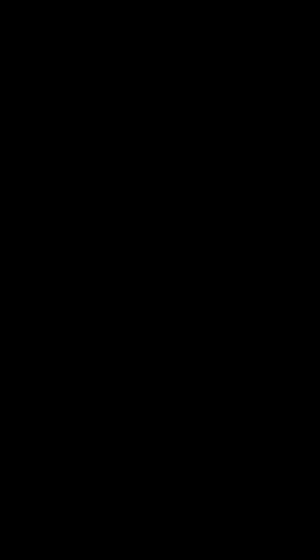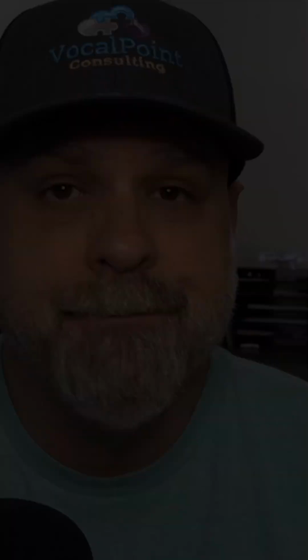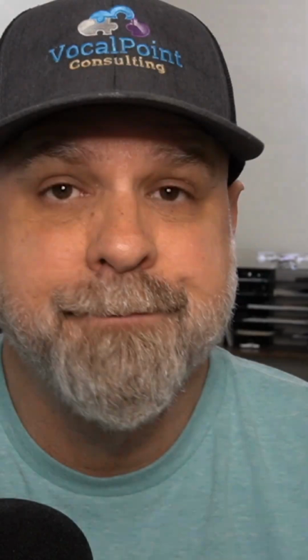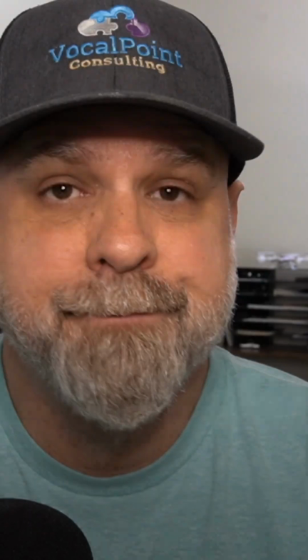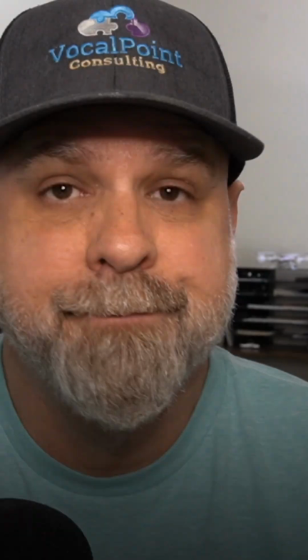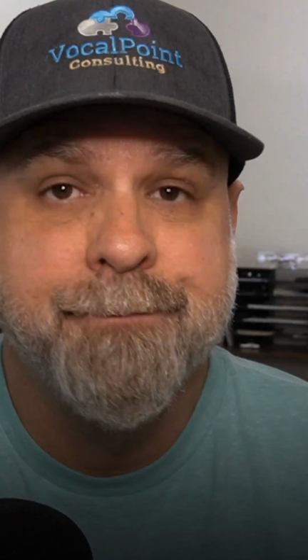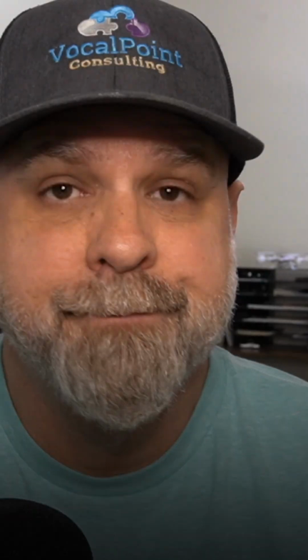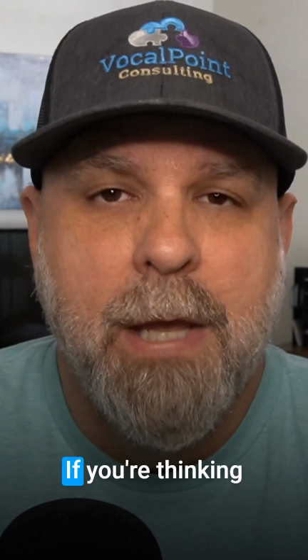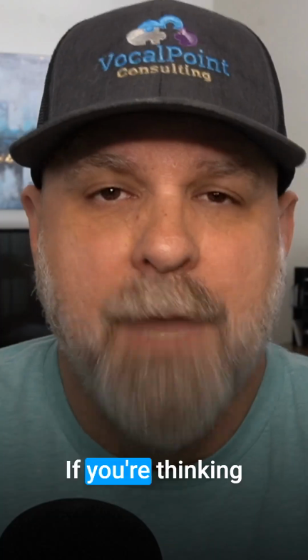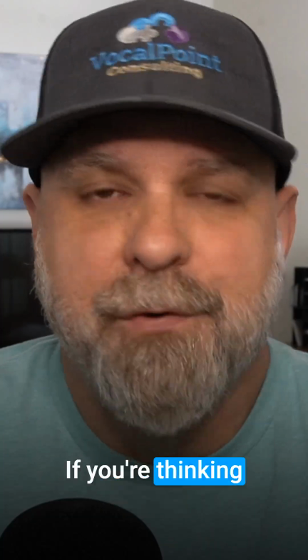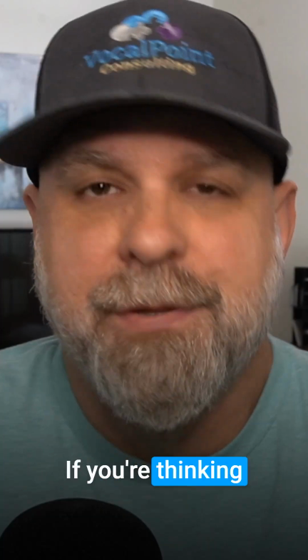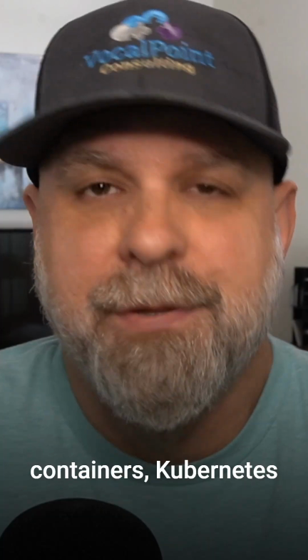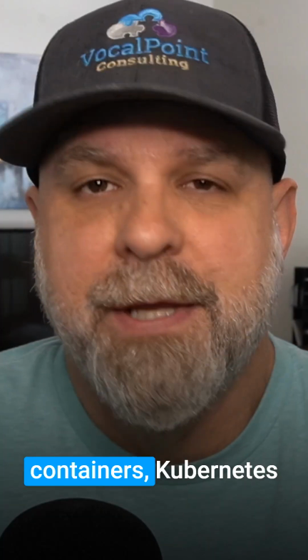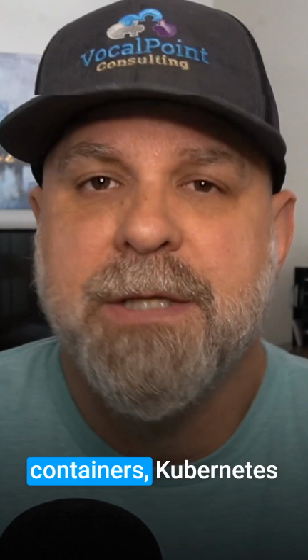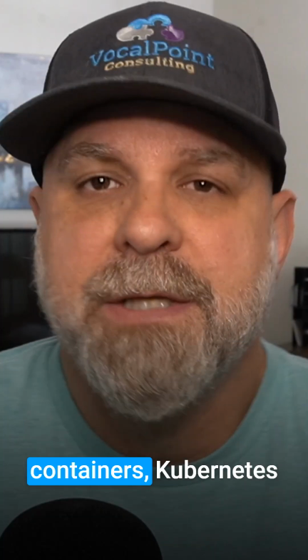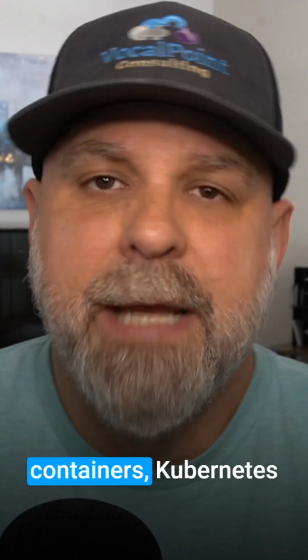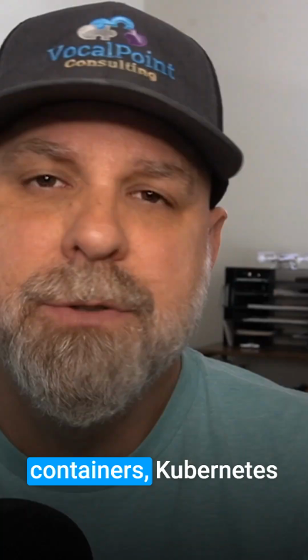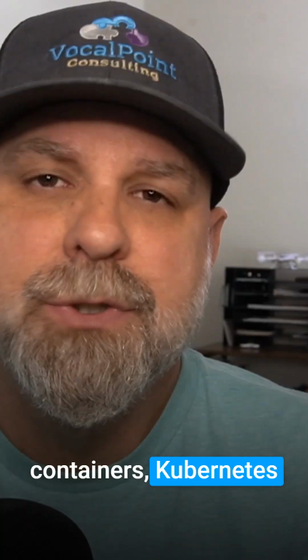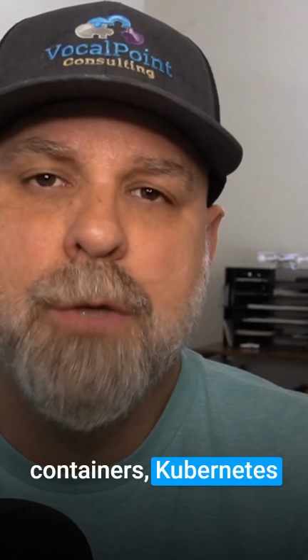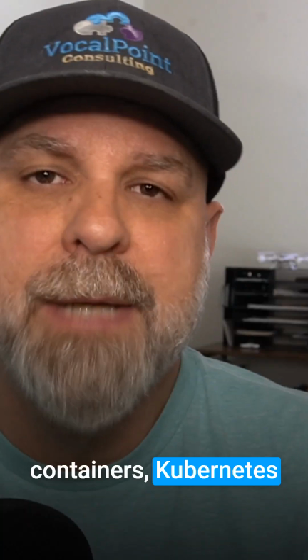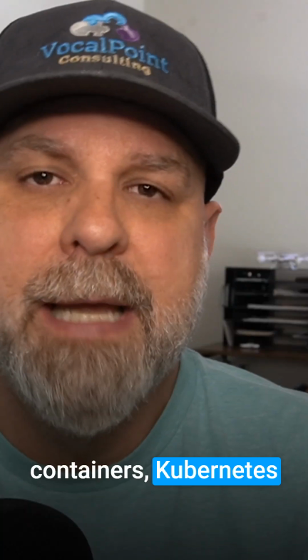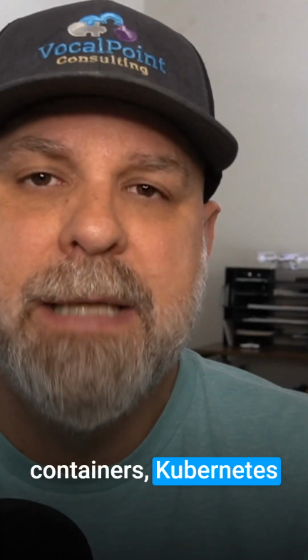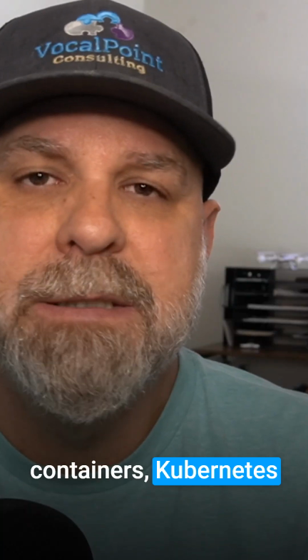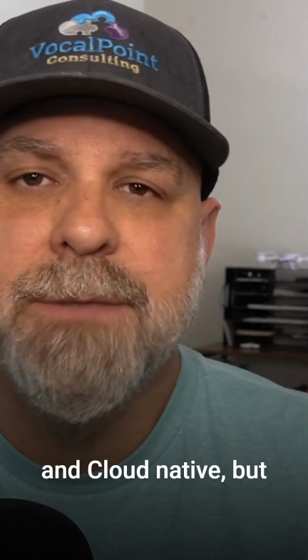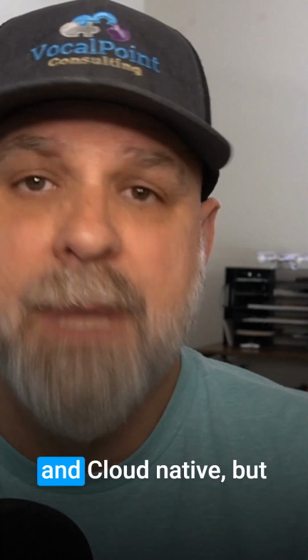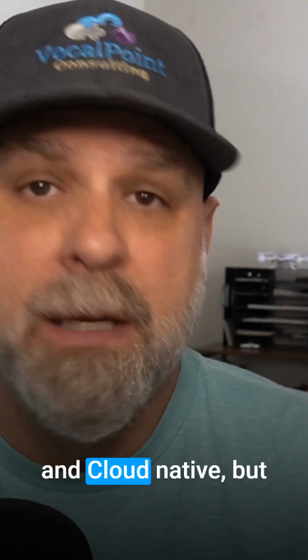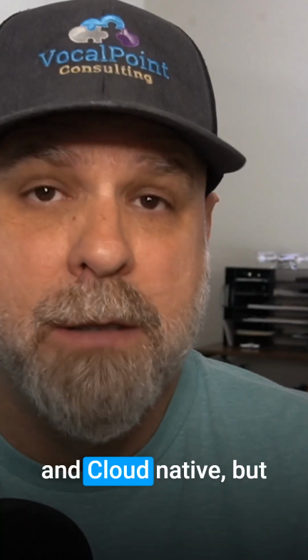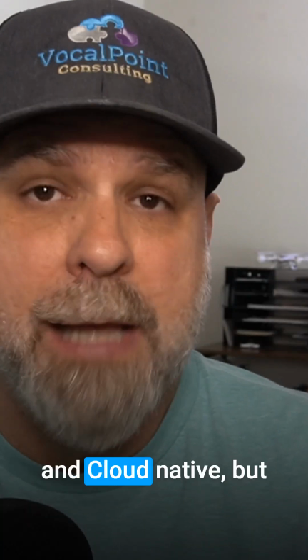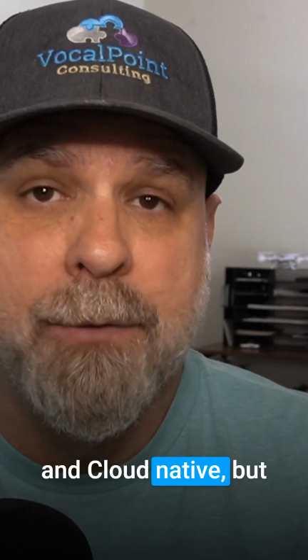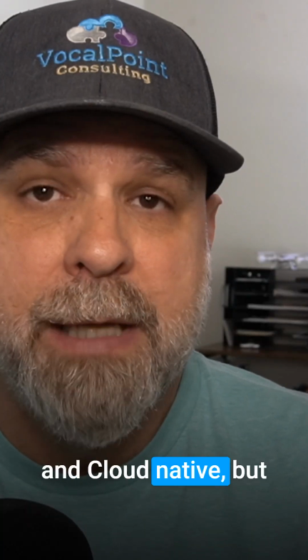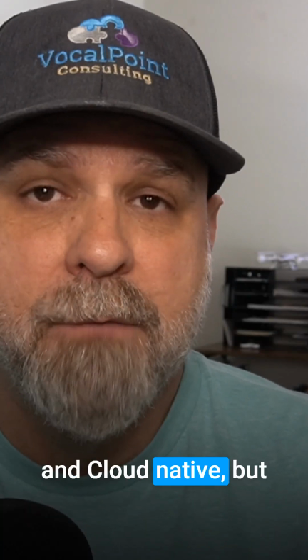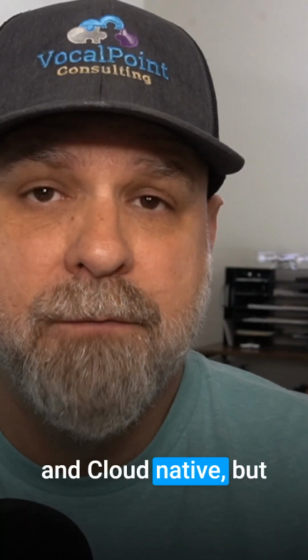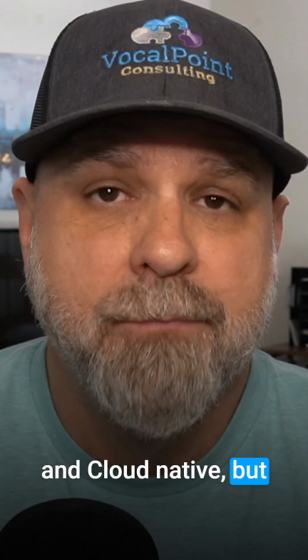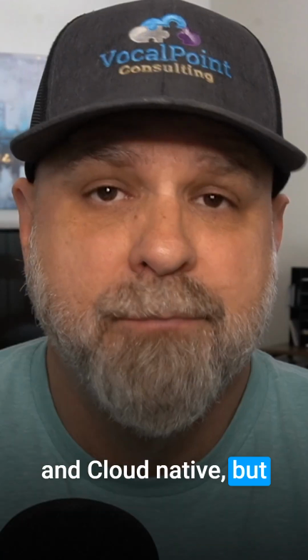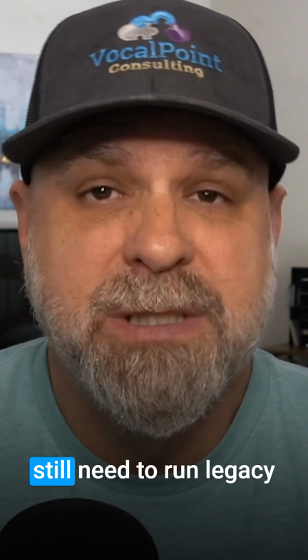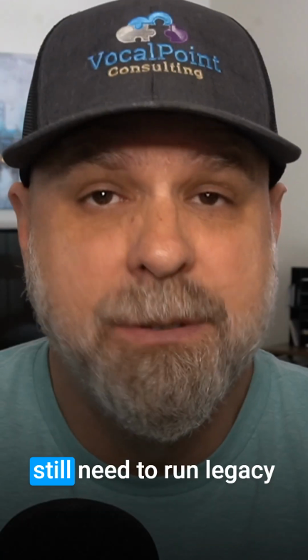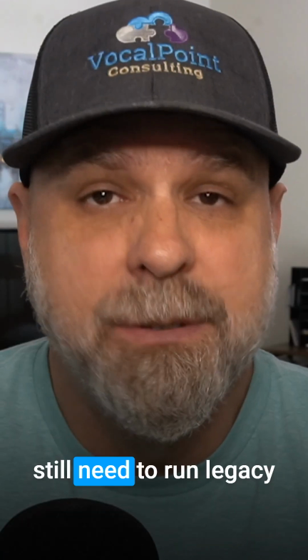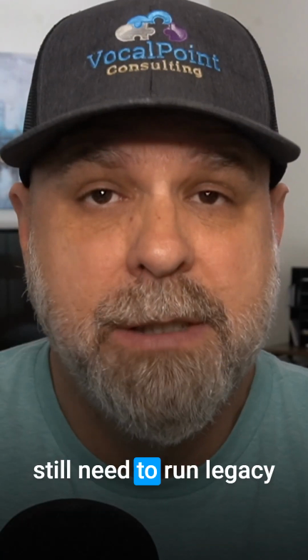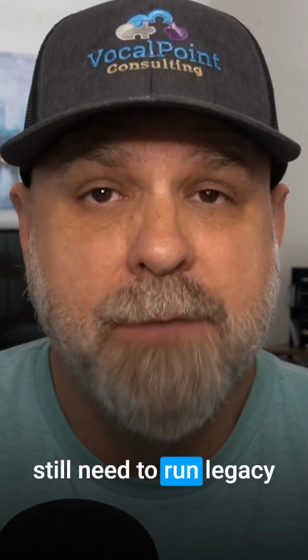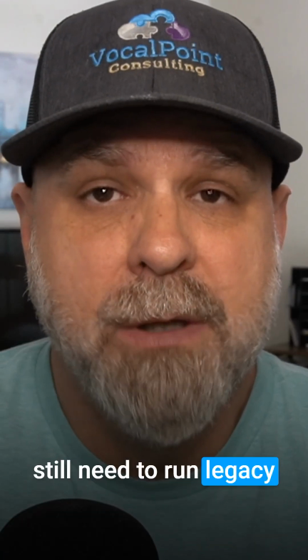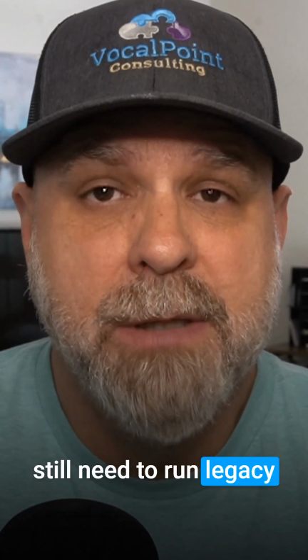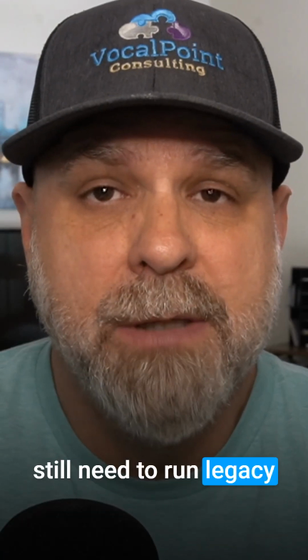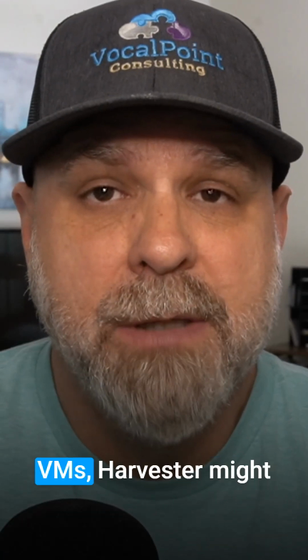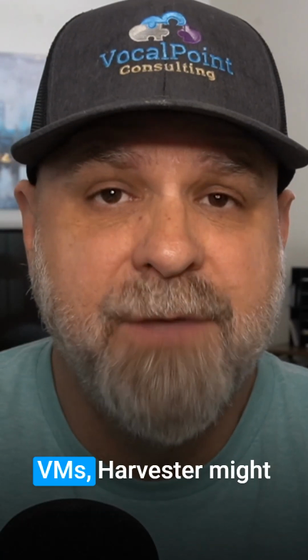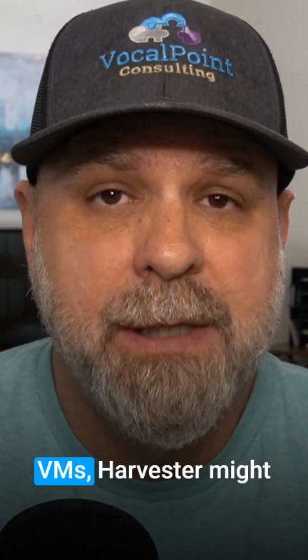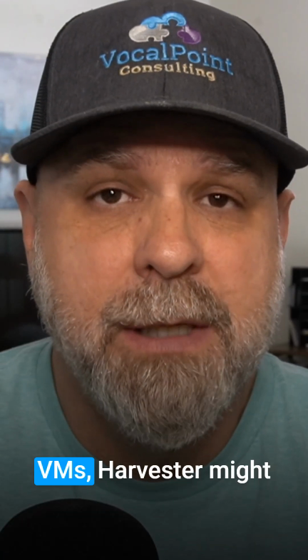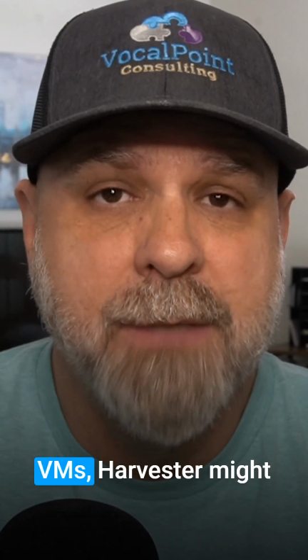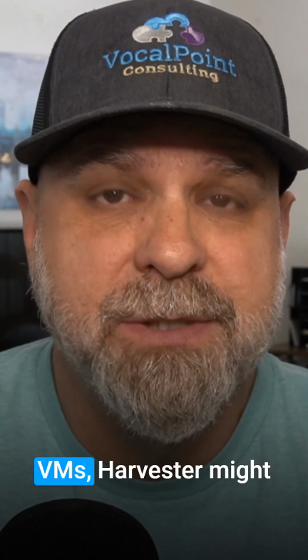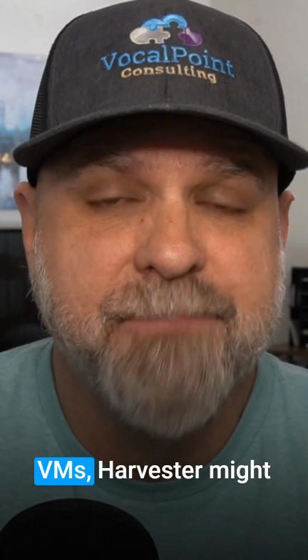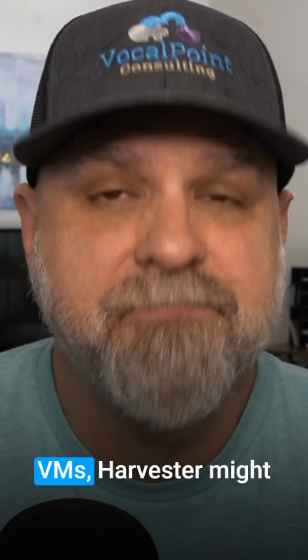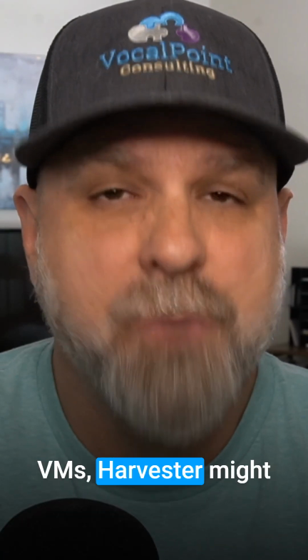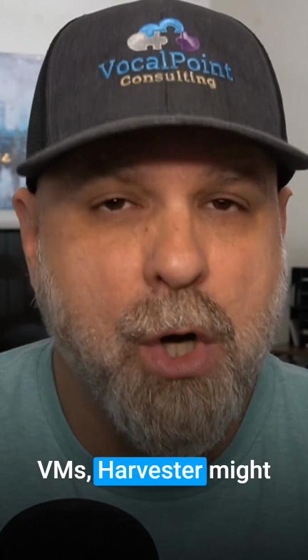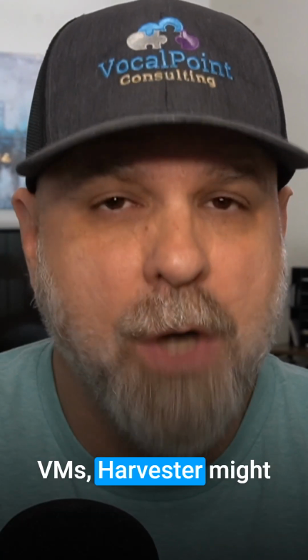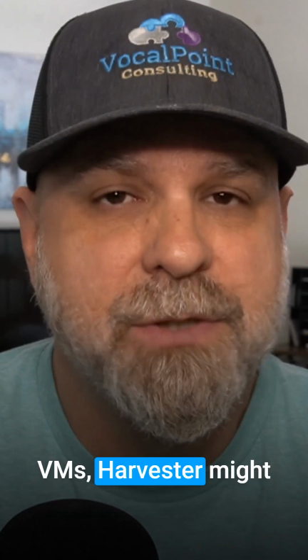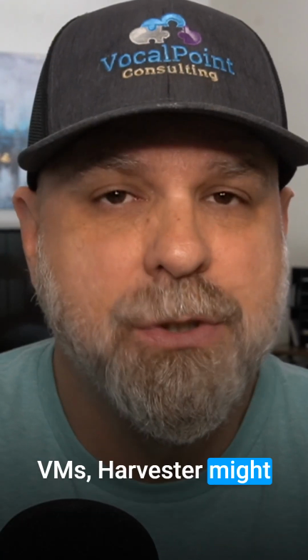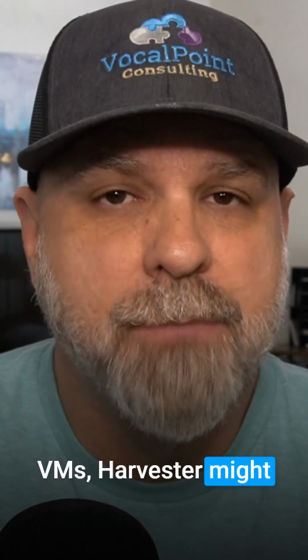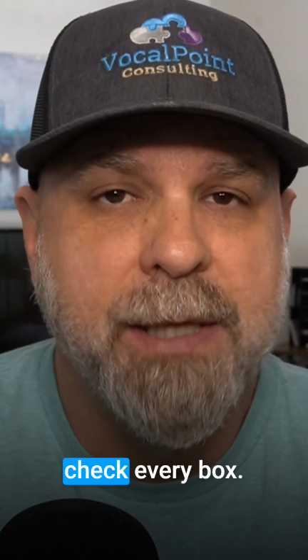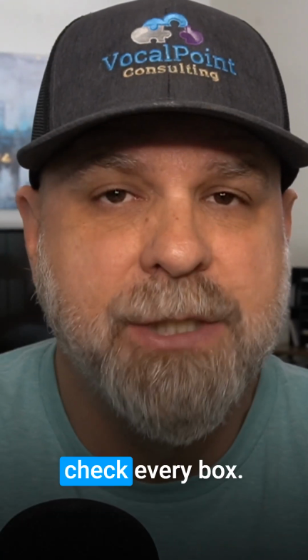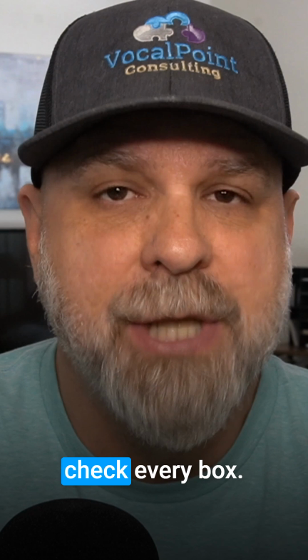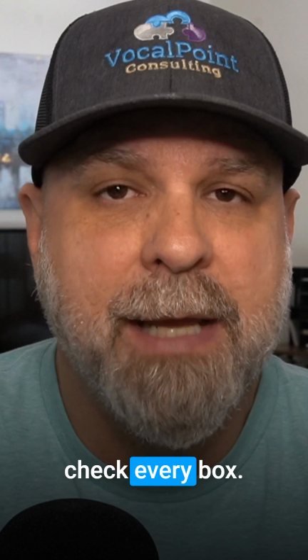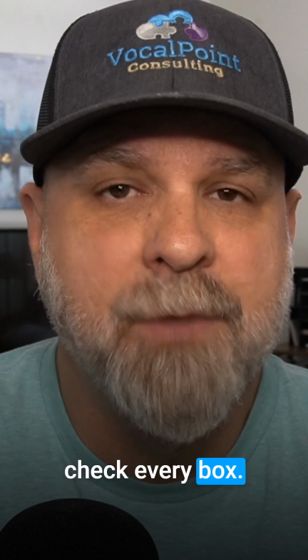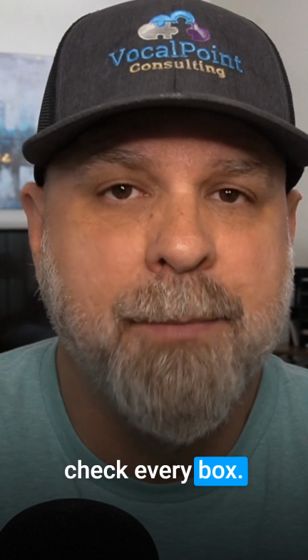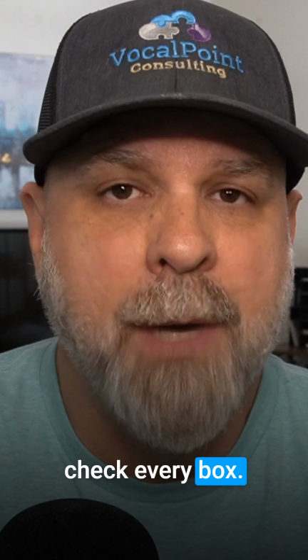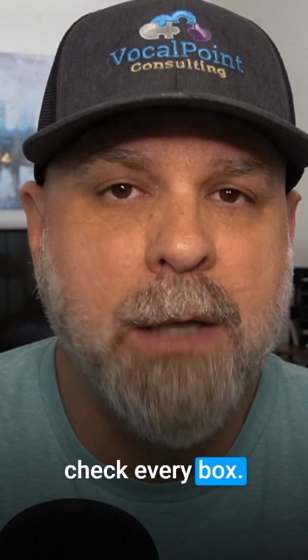If you're thinking containers, Kubernetes, and cloud-native, but still need to run legacy VMs, Harvester might check every box.